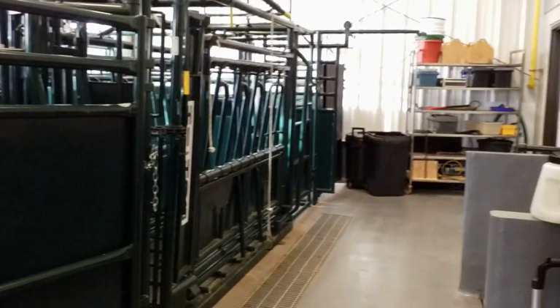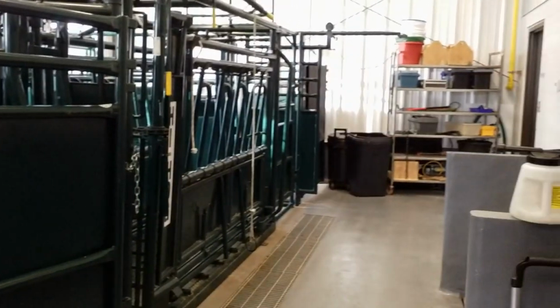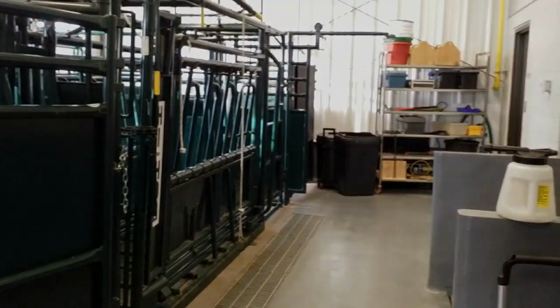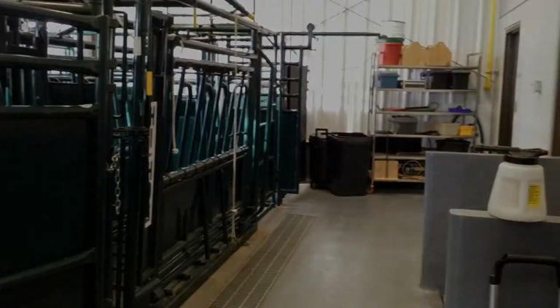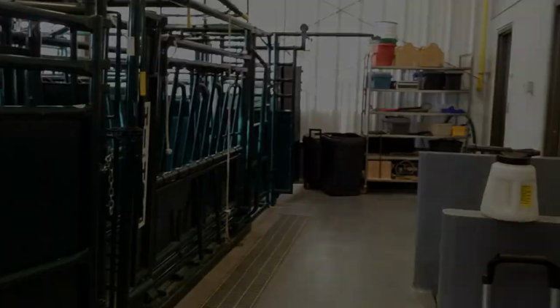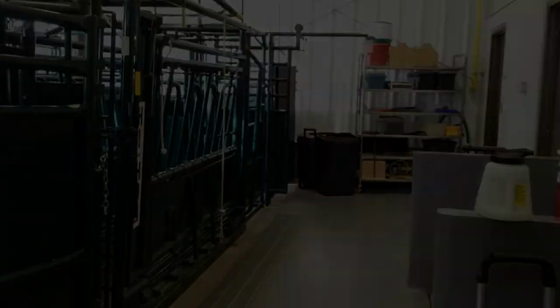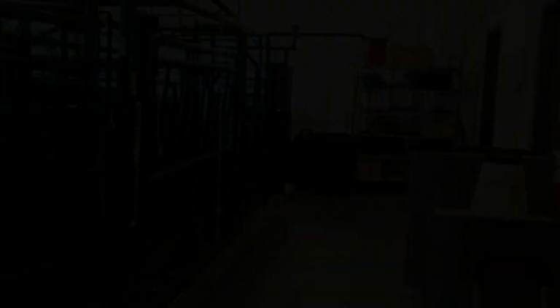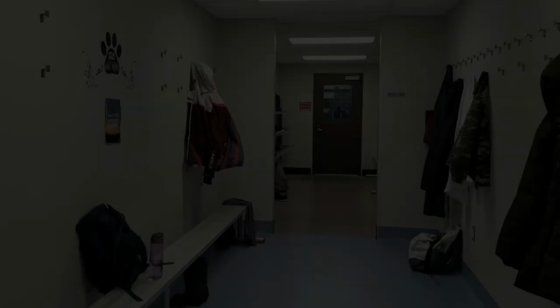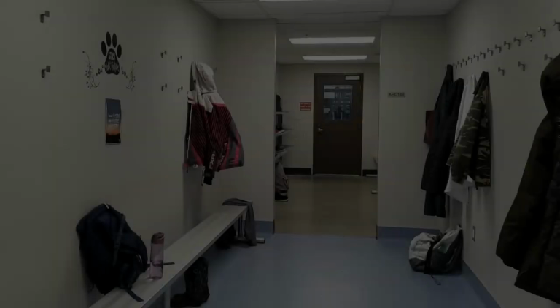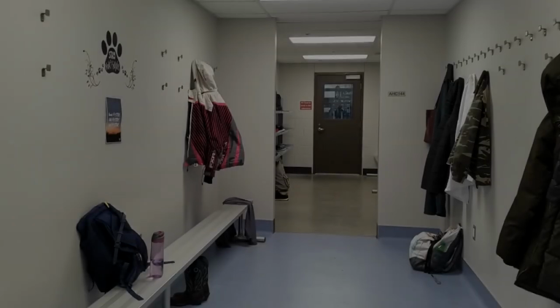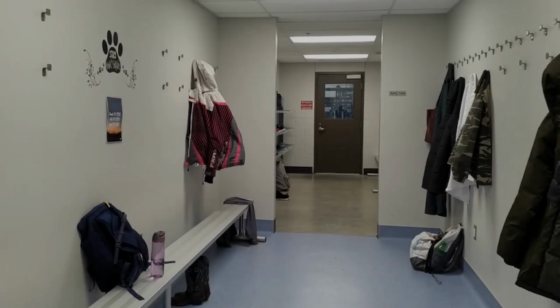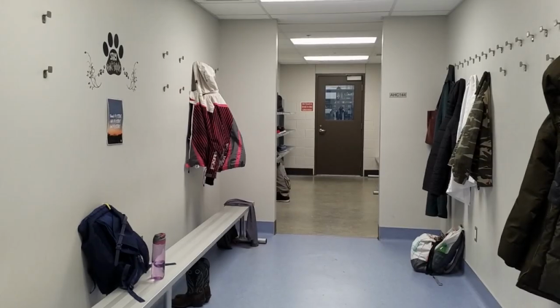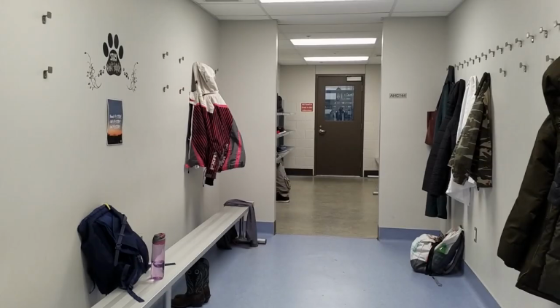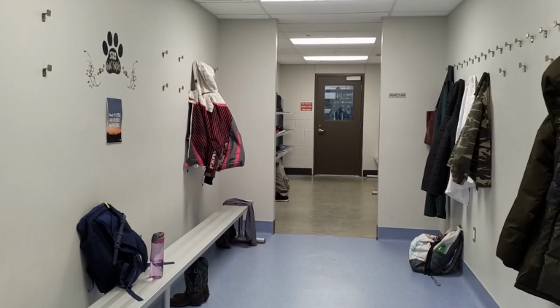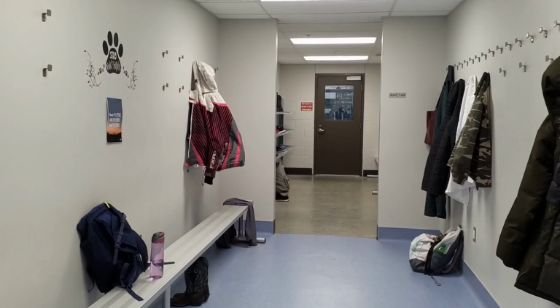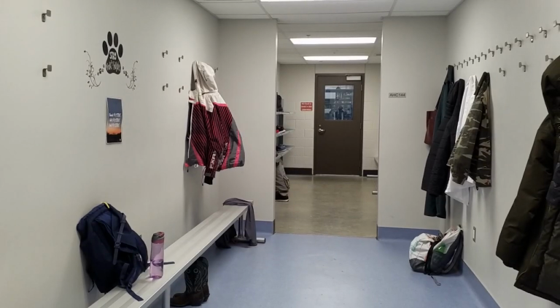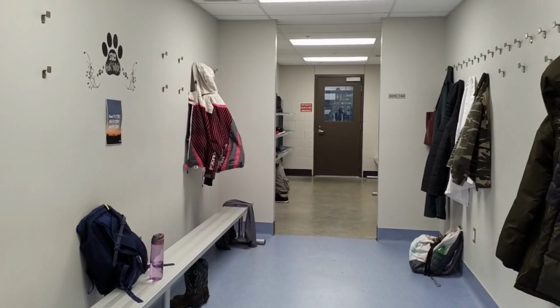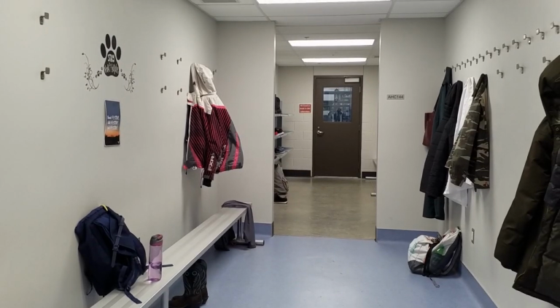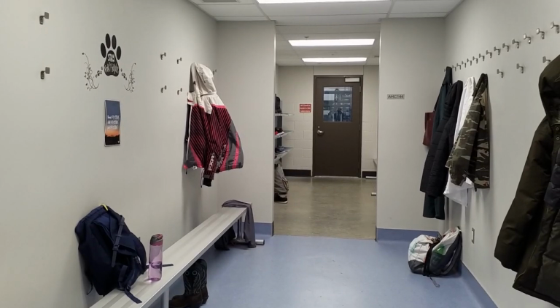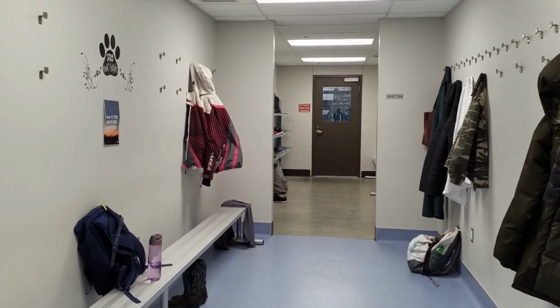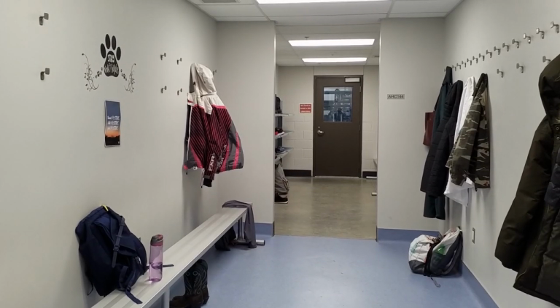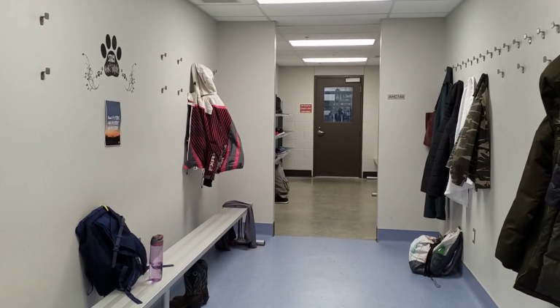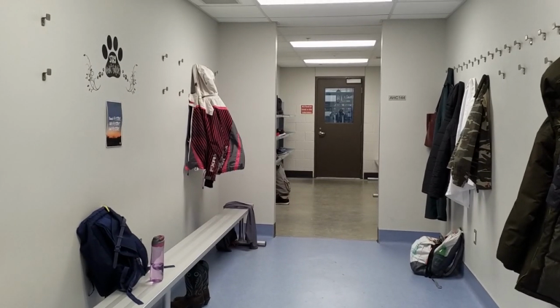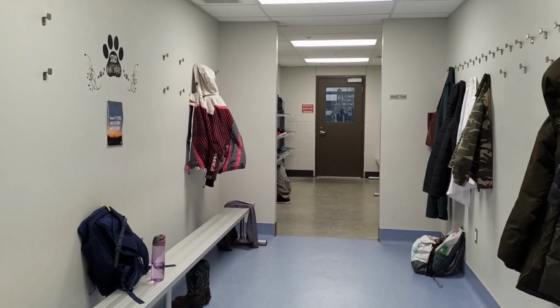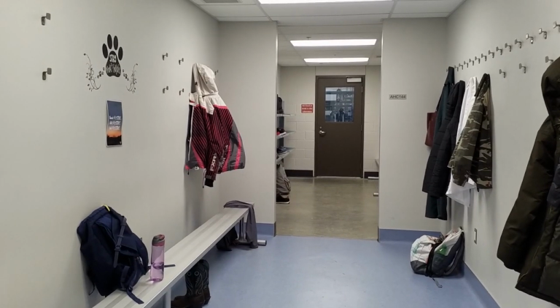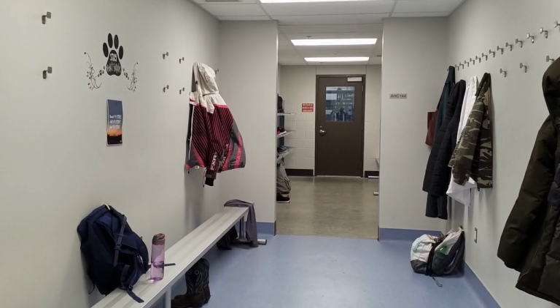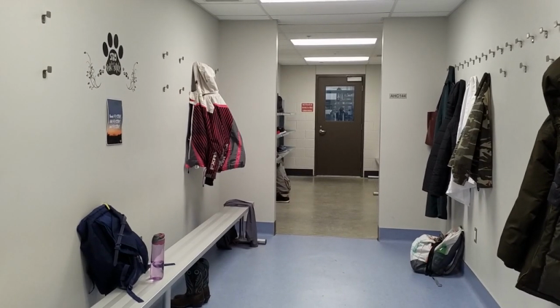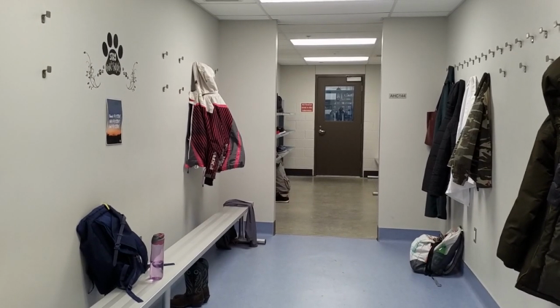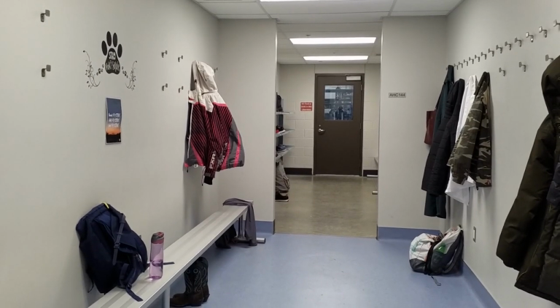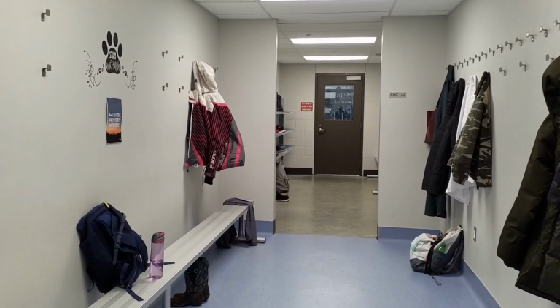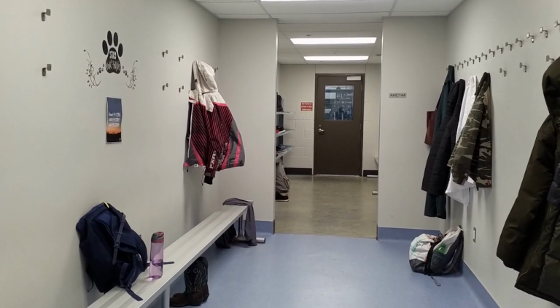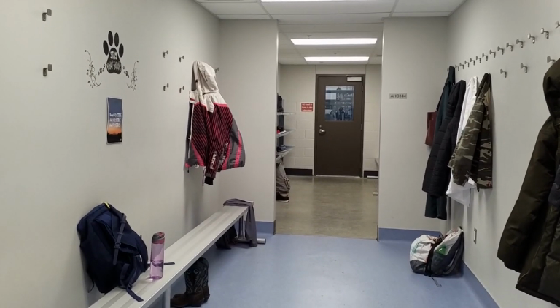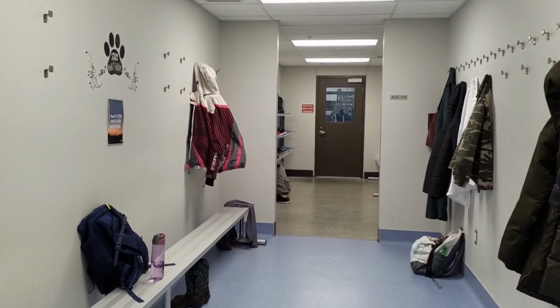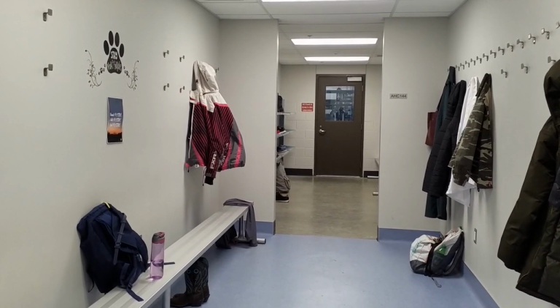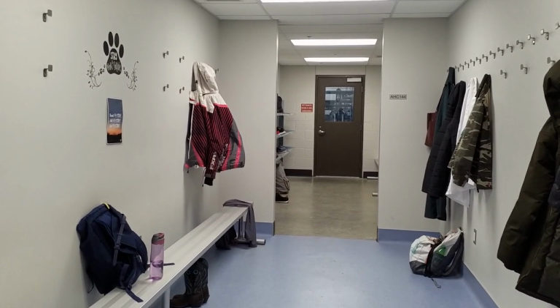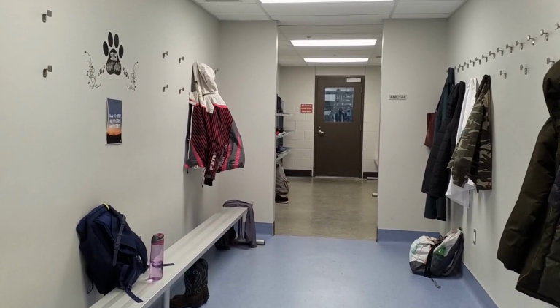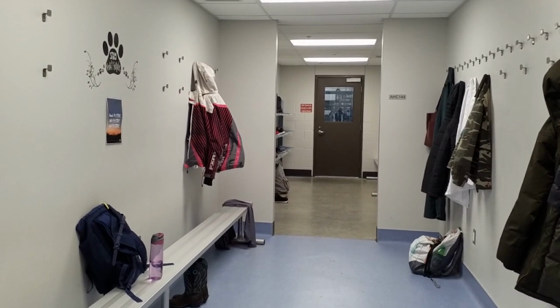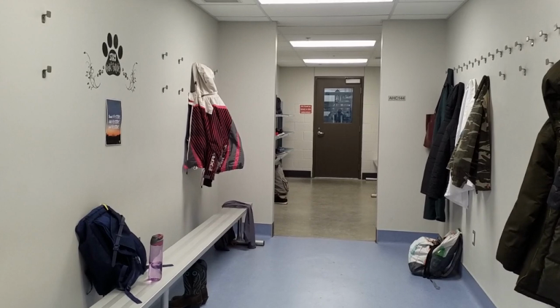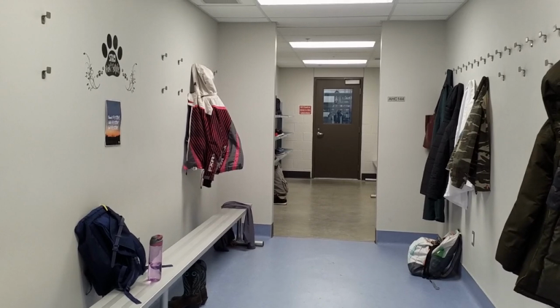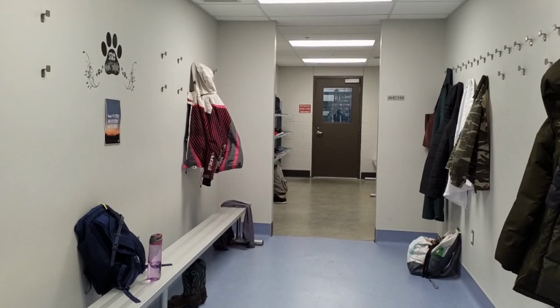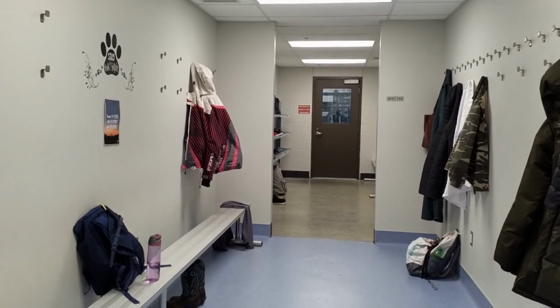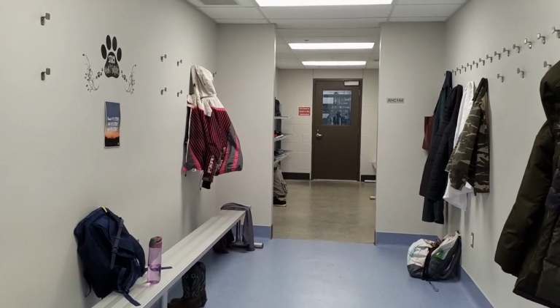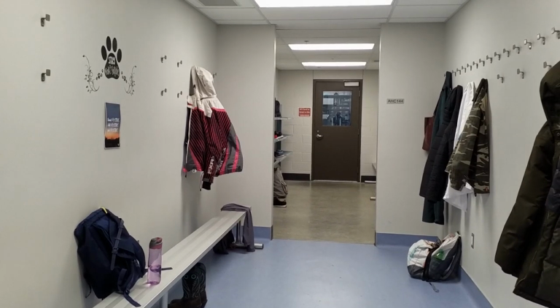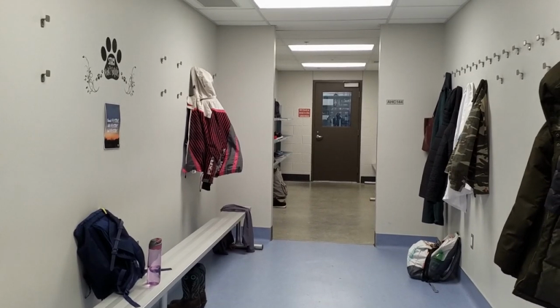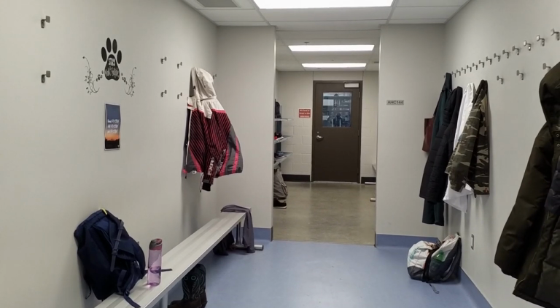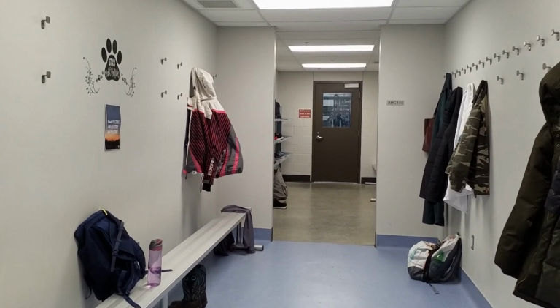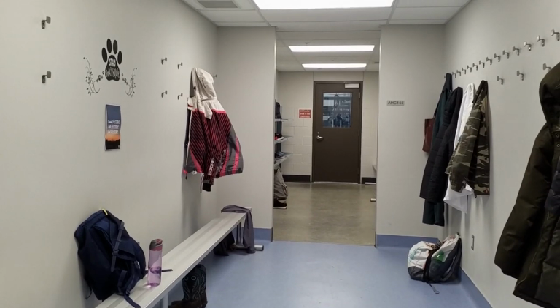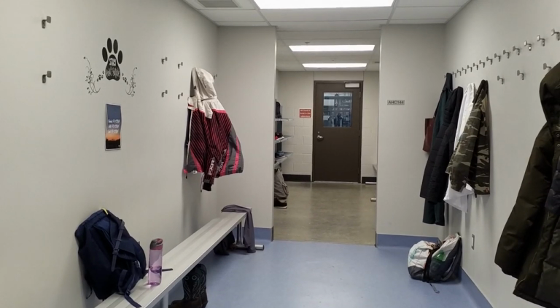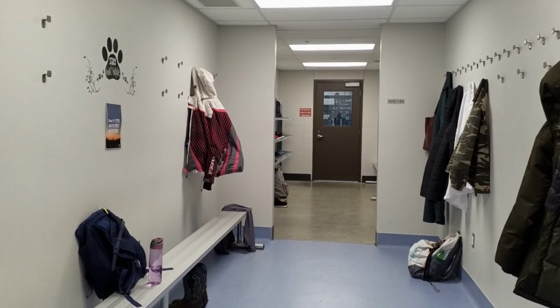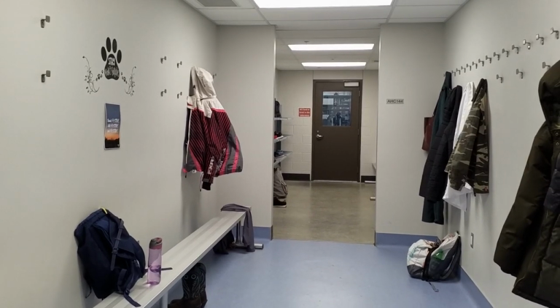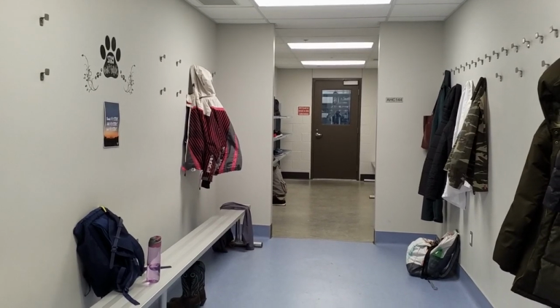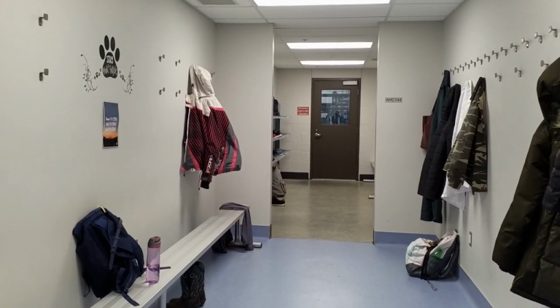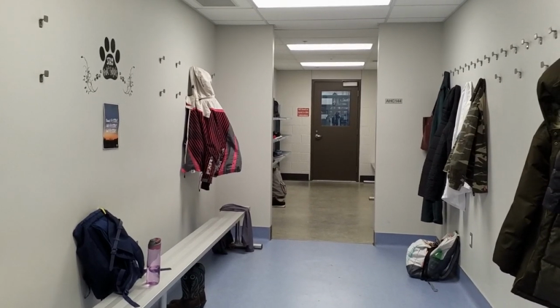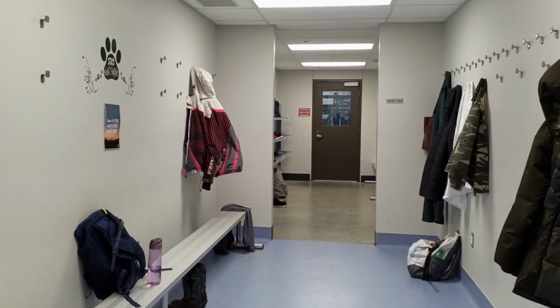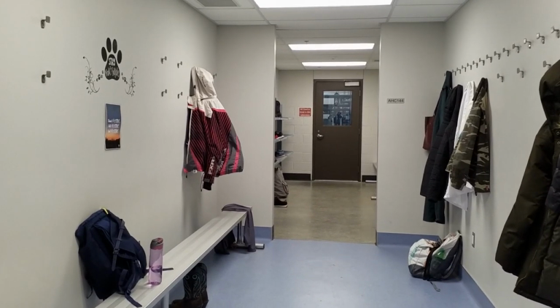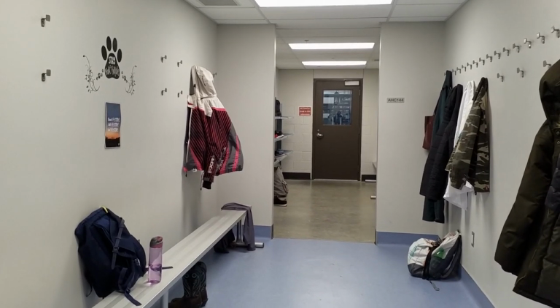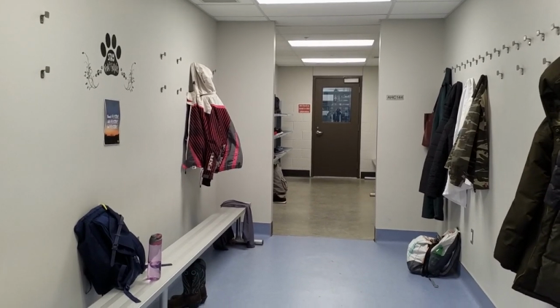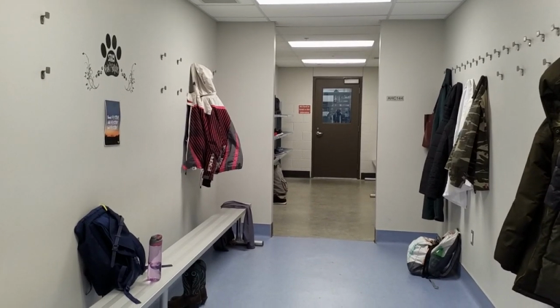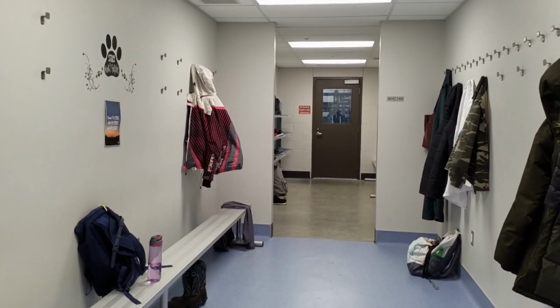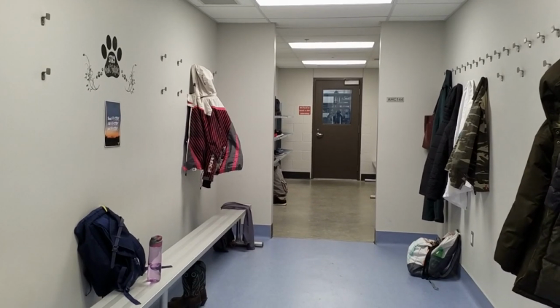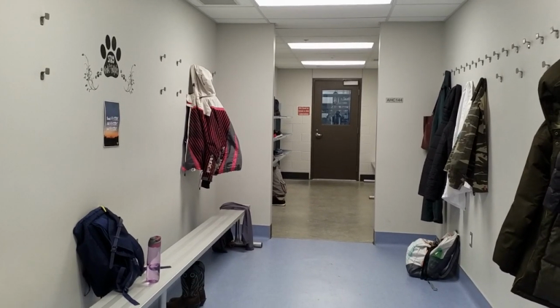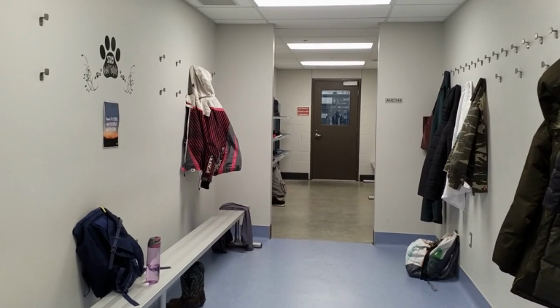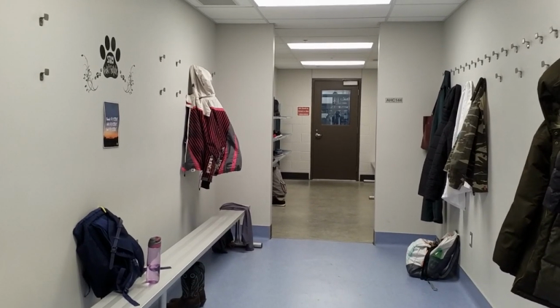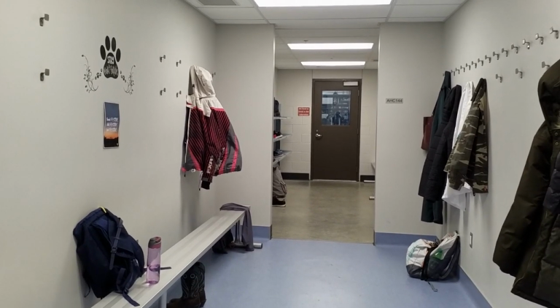This is the boot room. It is the area where students can leave their things during labs and where they can sit before labs begin.